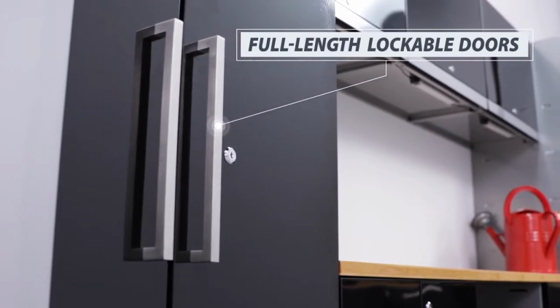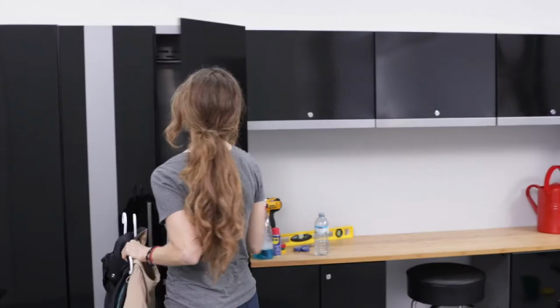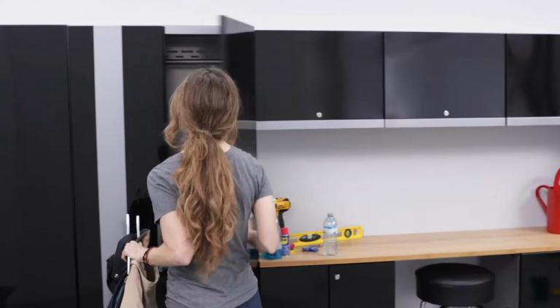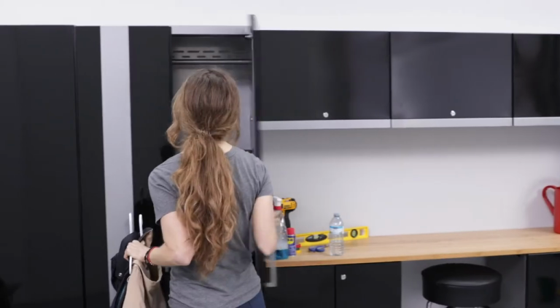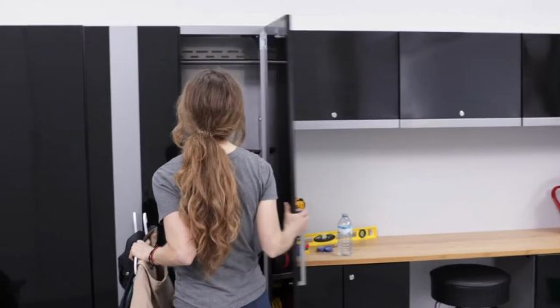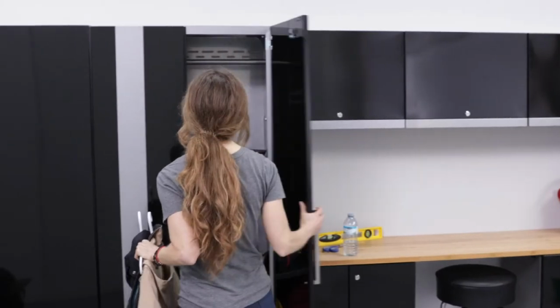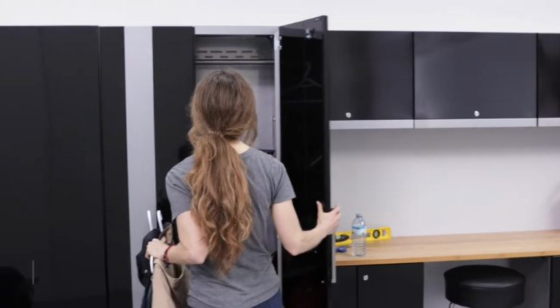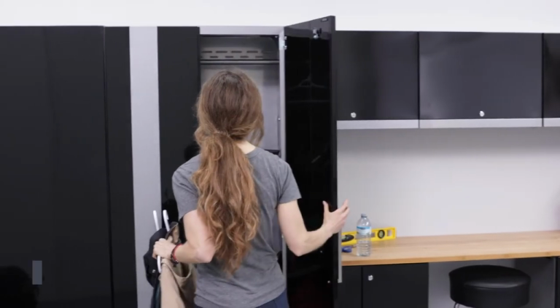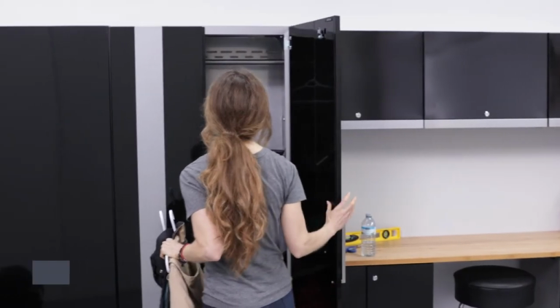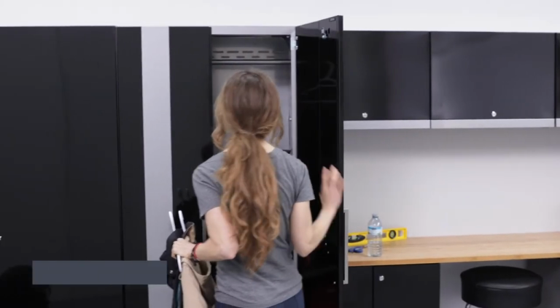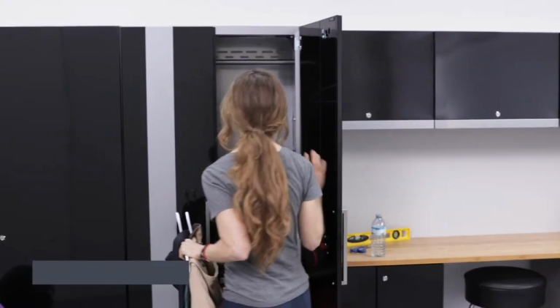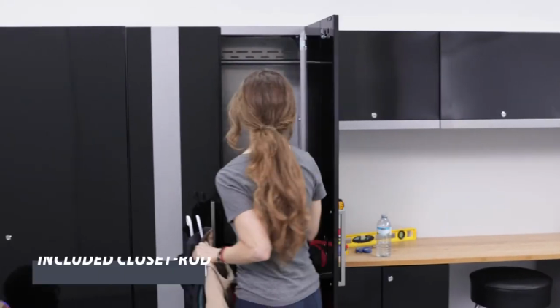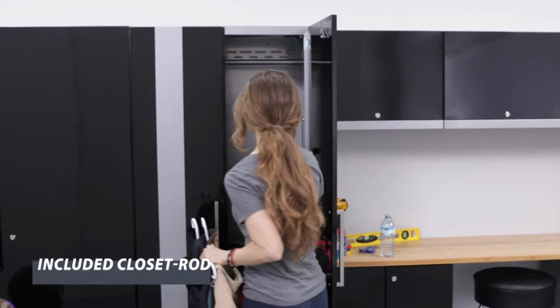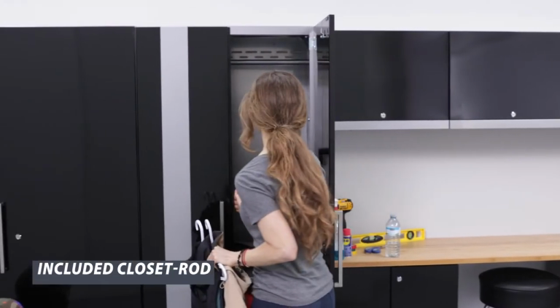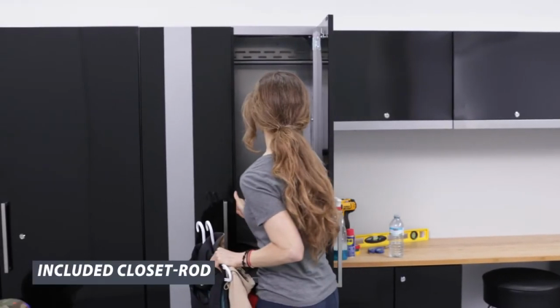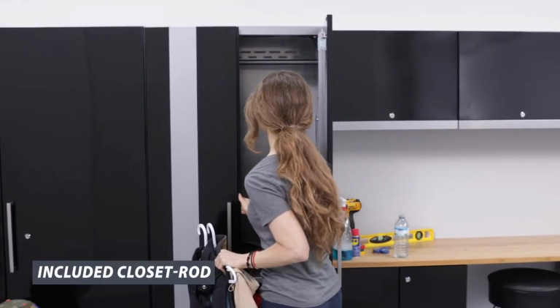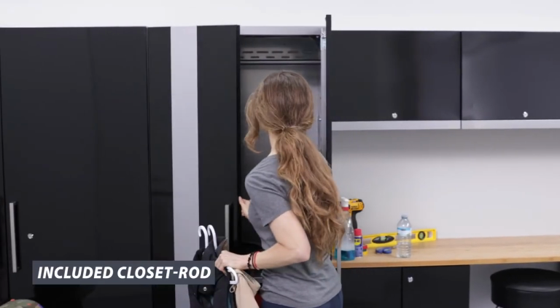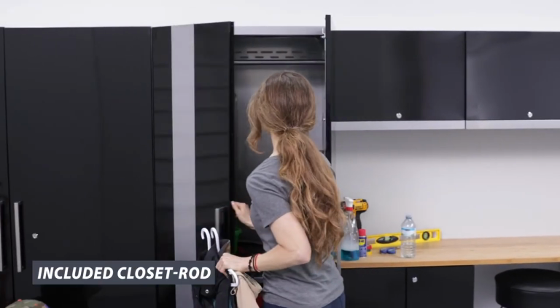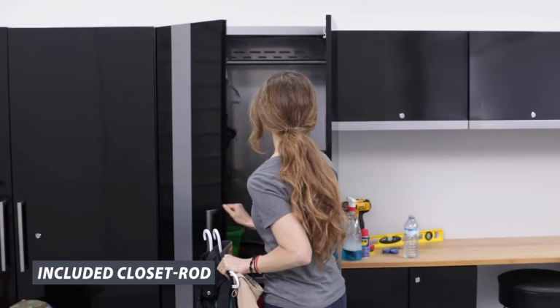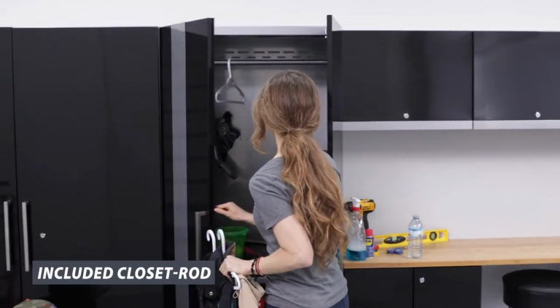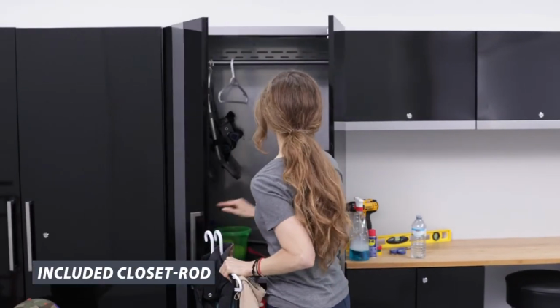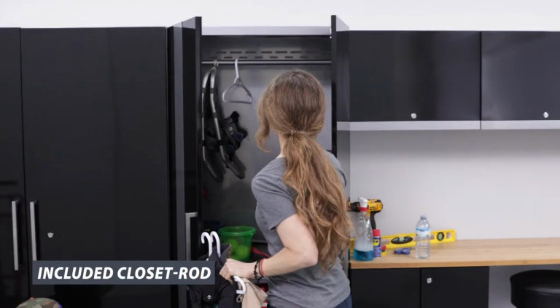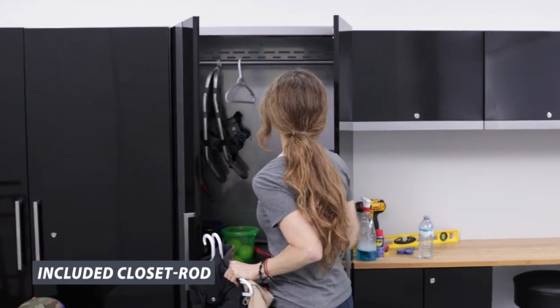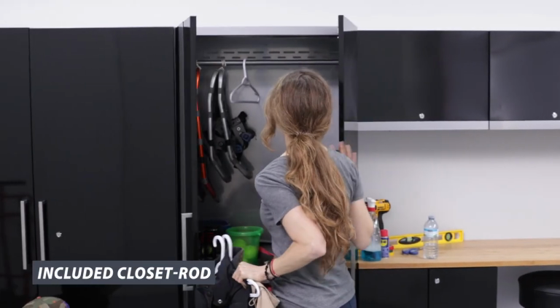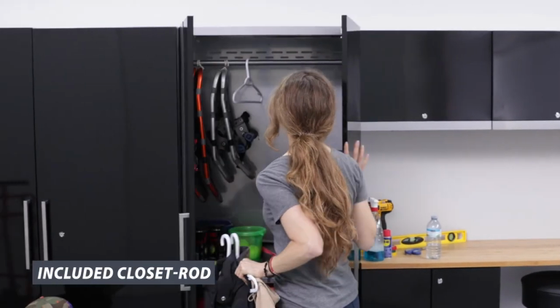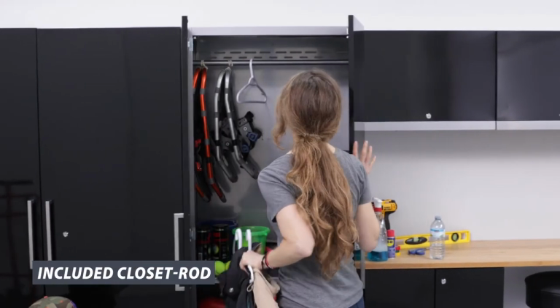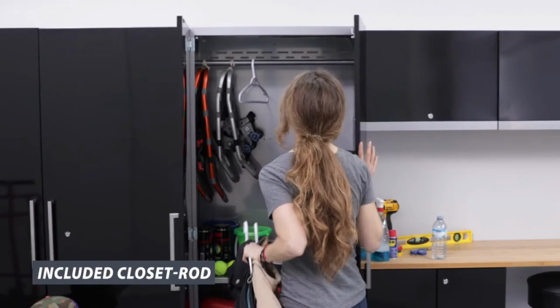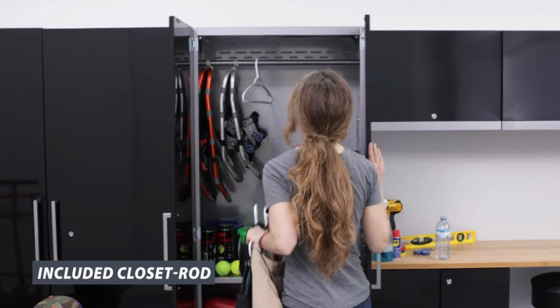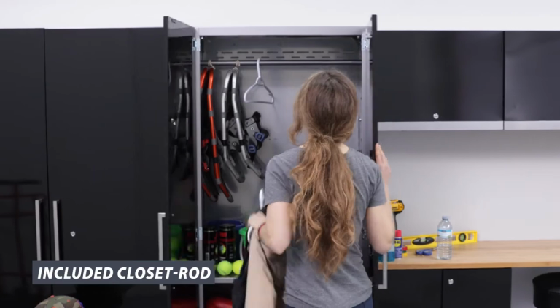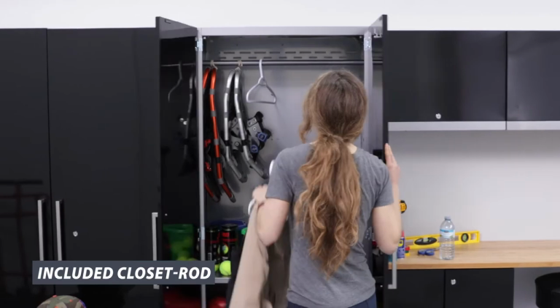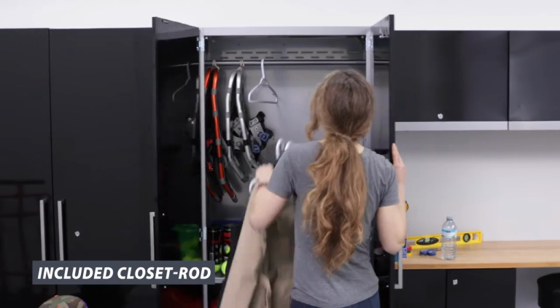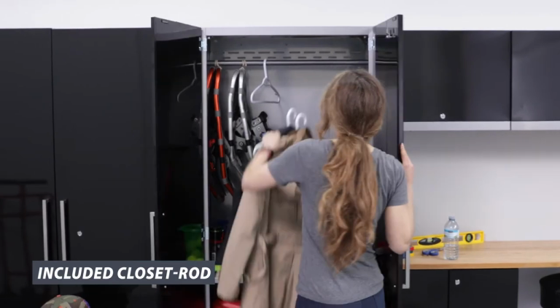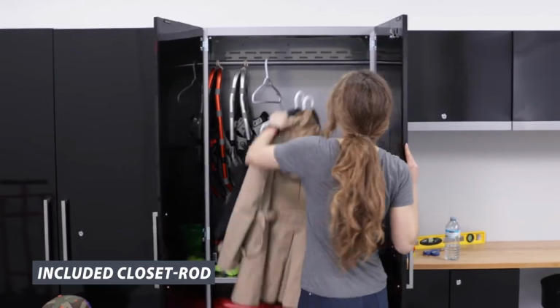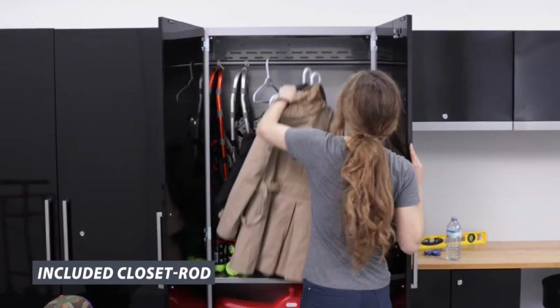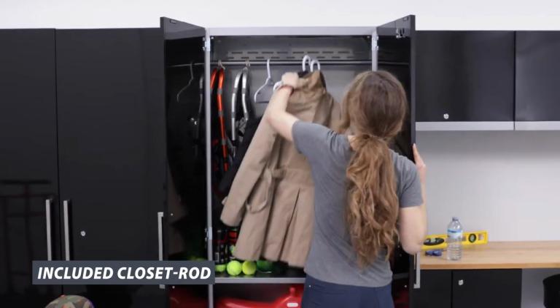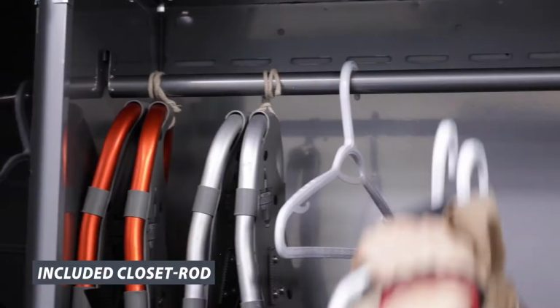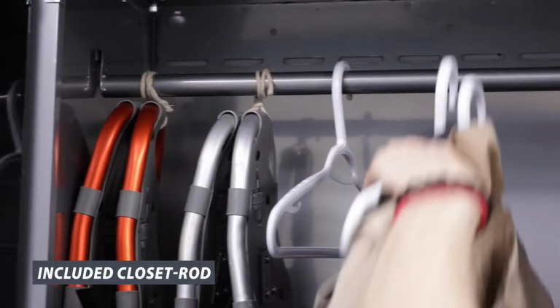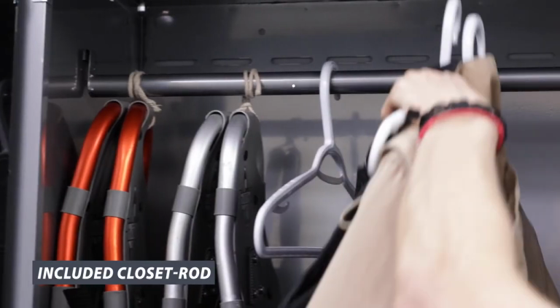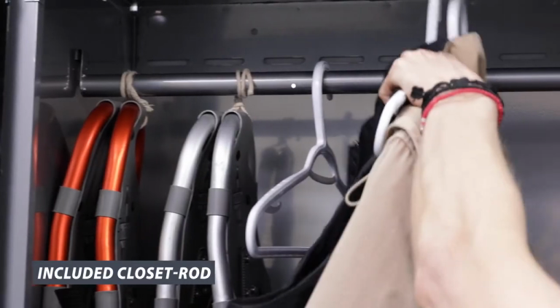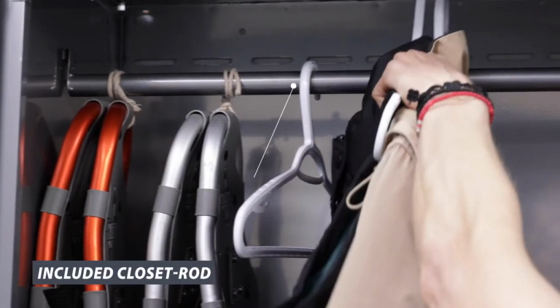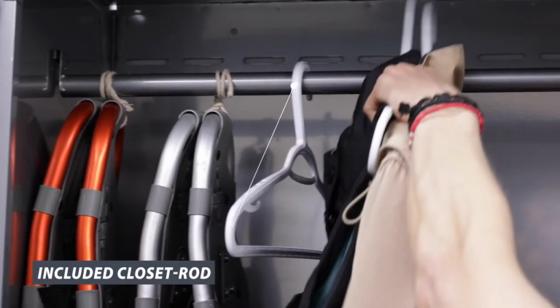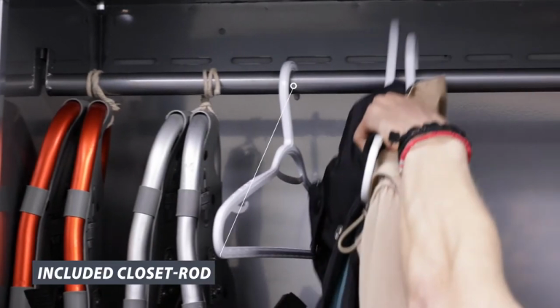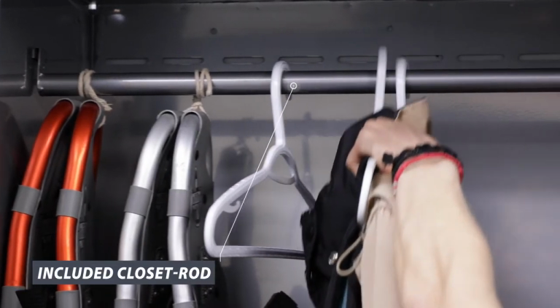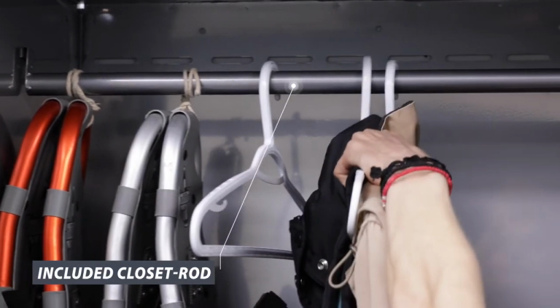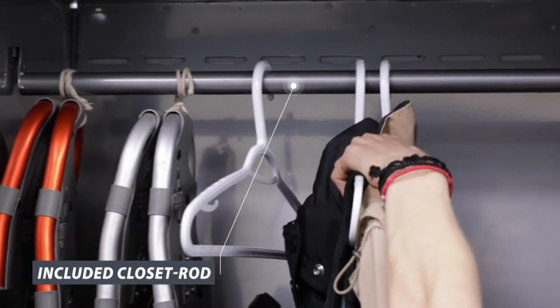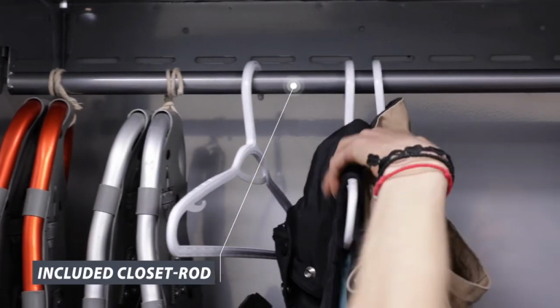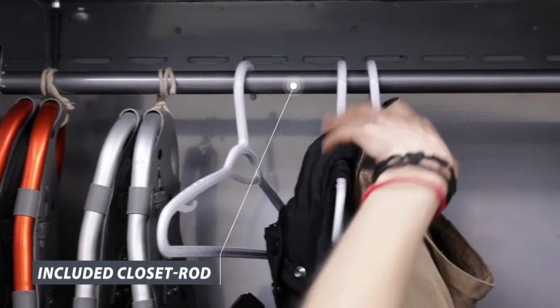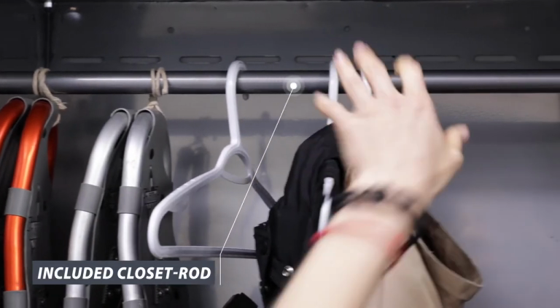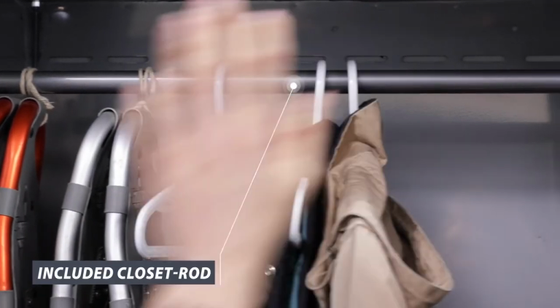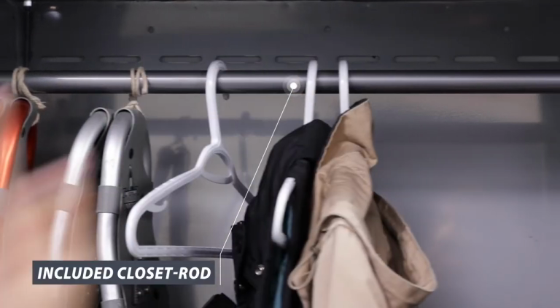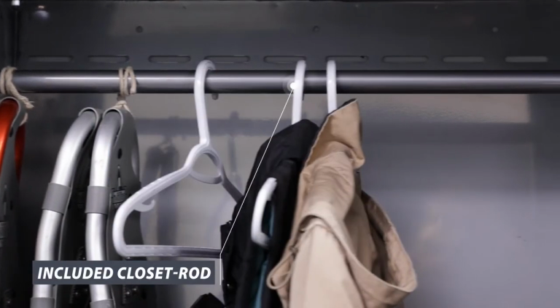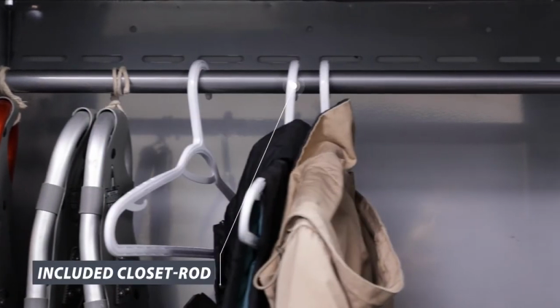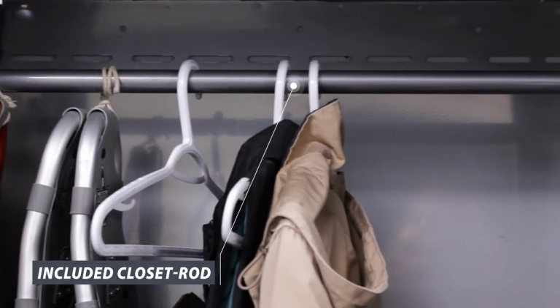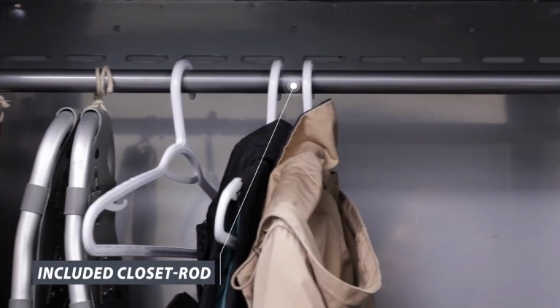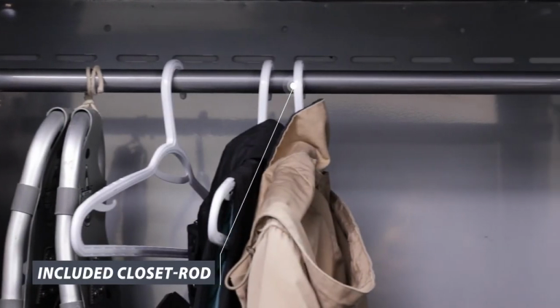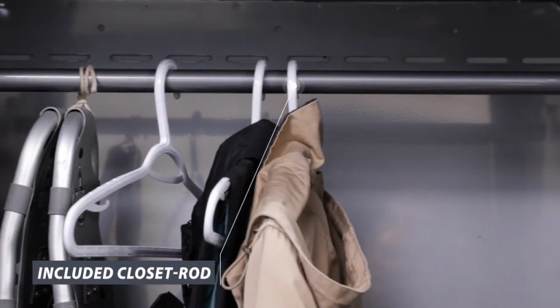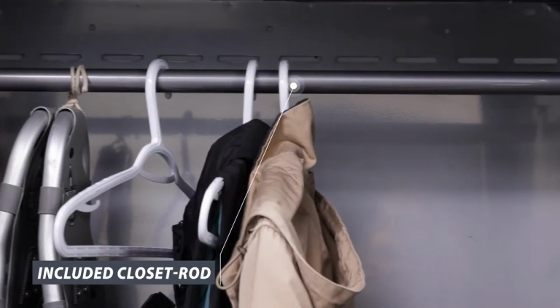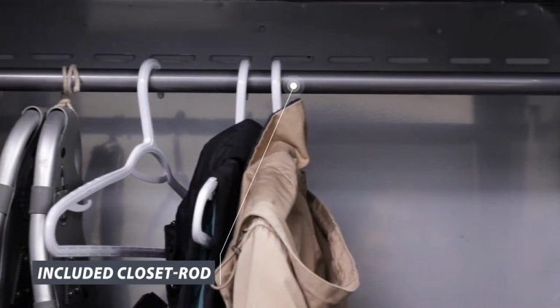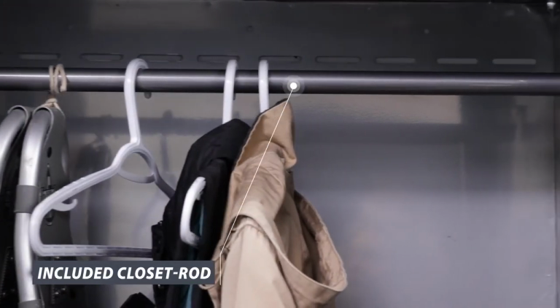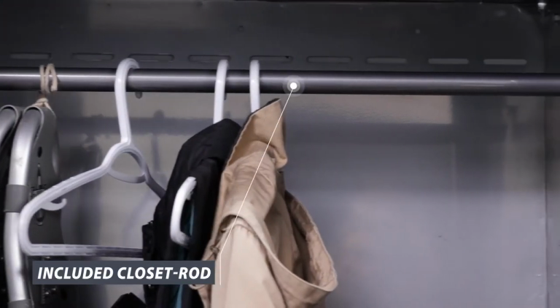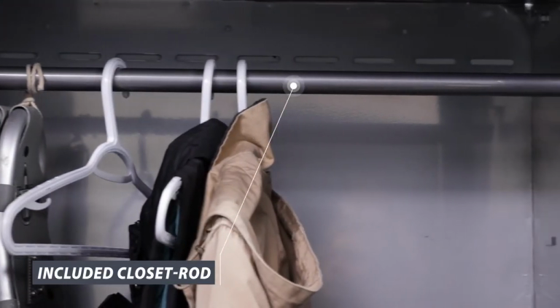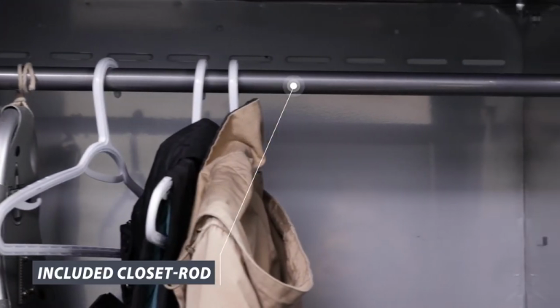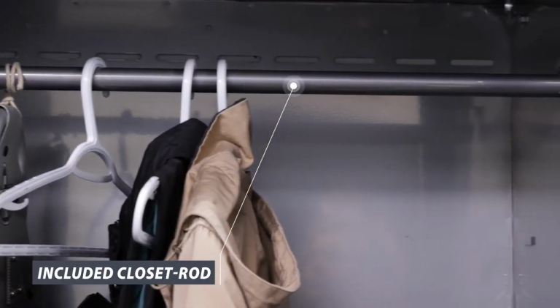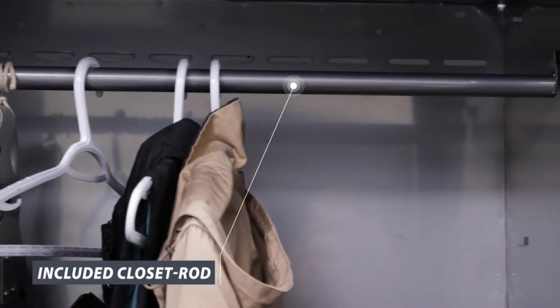A removable closet rod turns your locker into a huge garment storage space, great for hanging jackets and seasonal clothes.